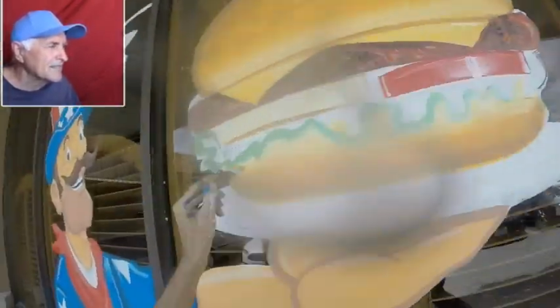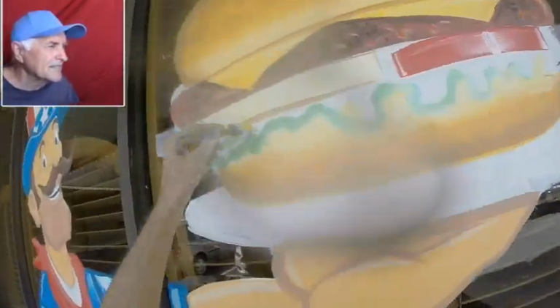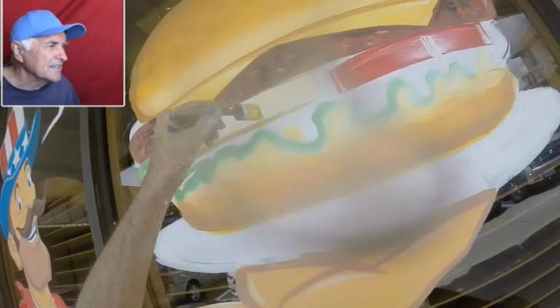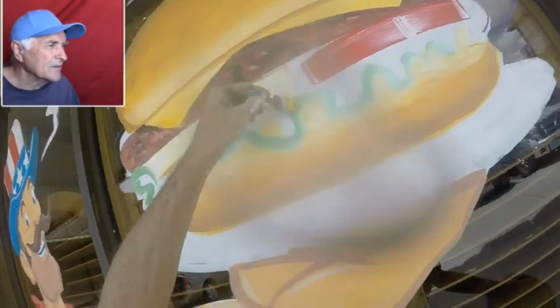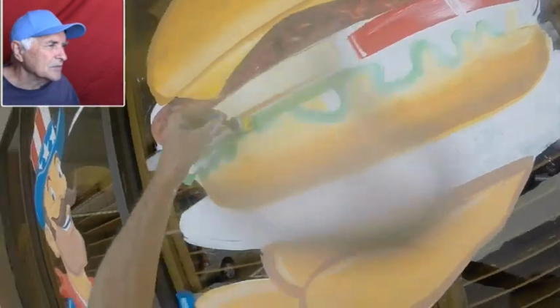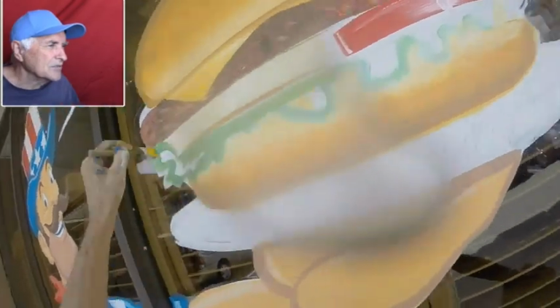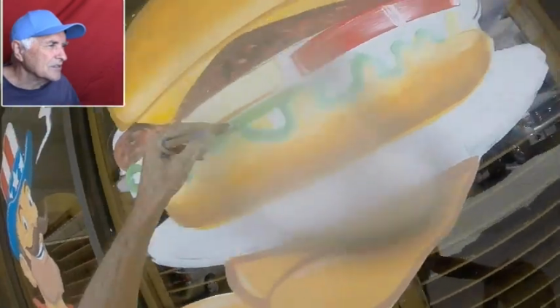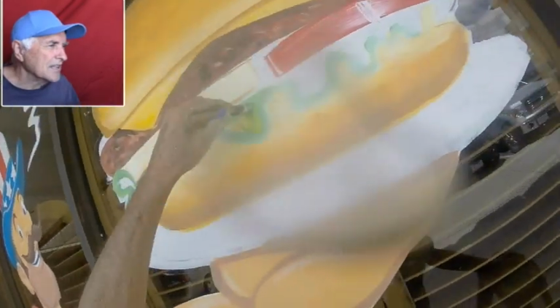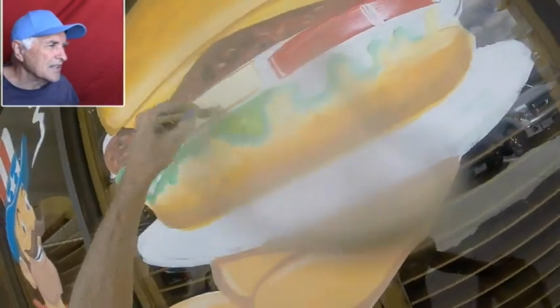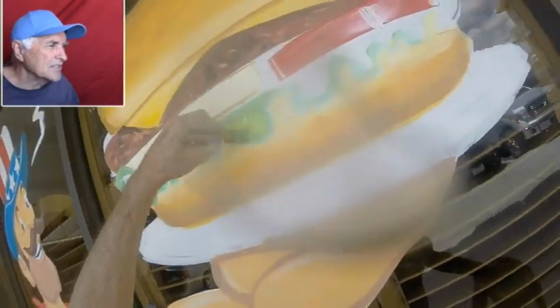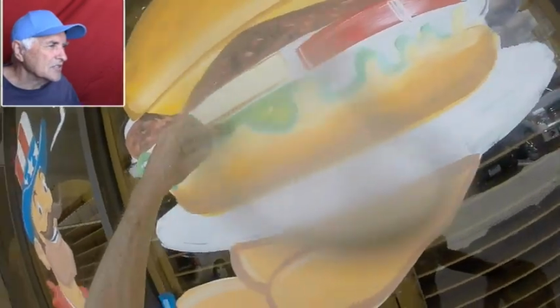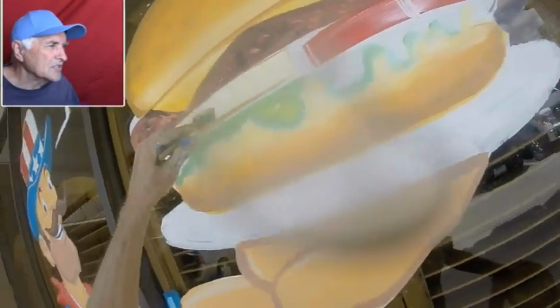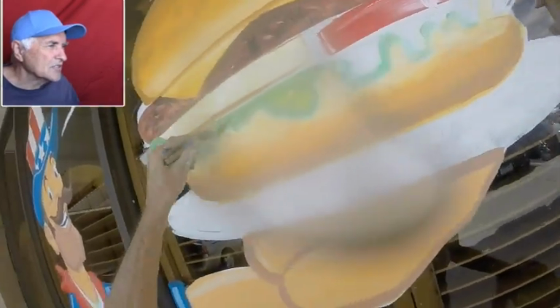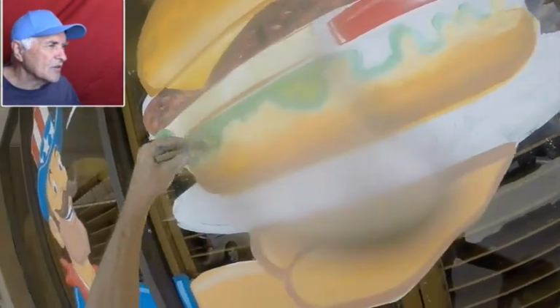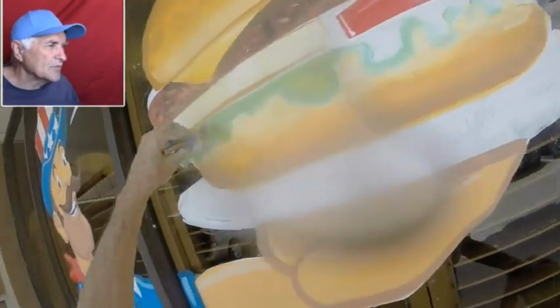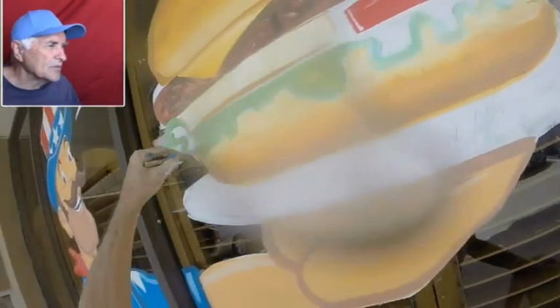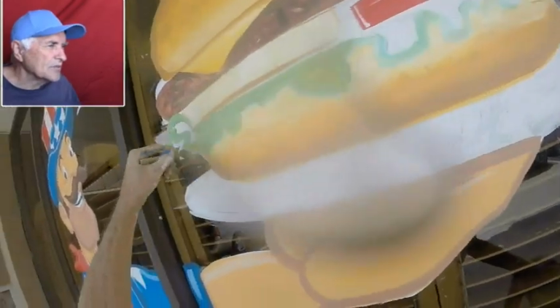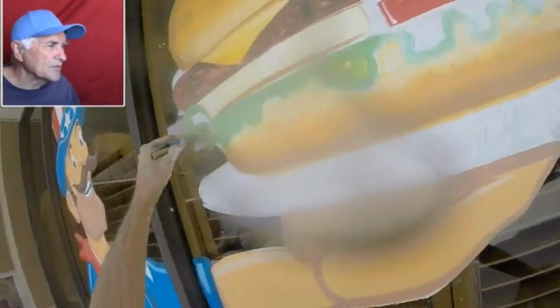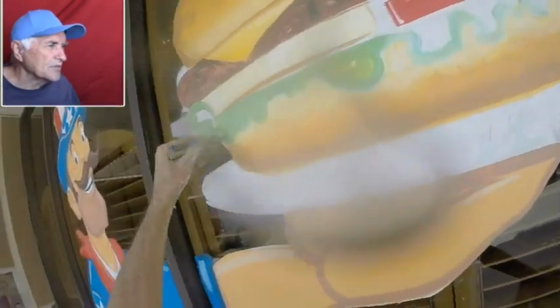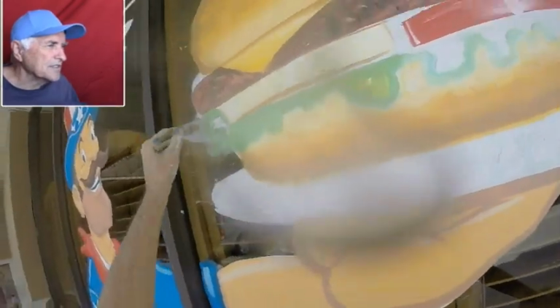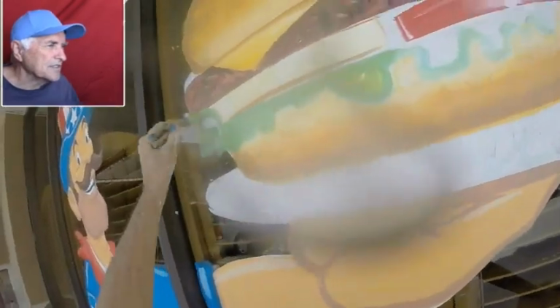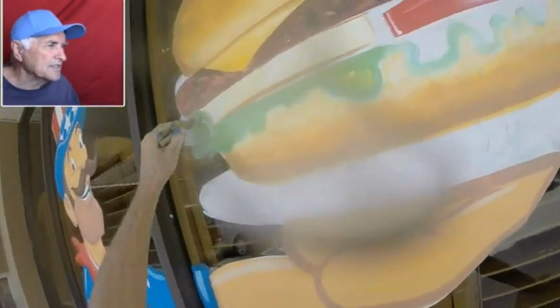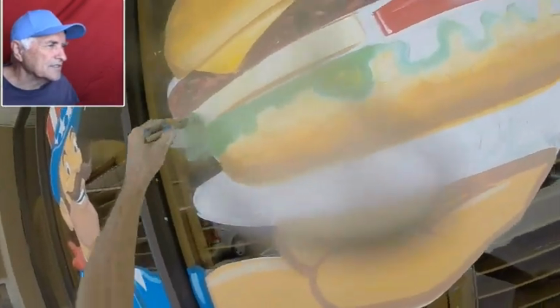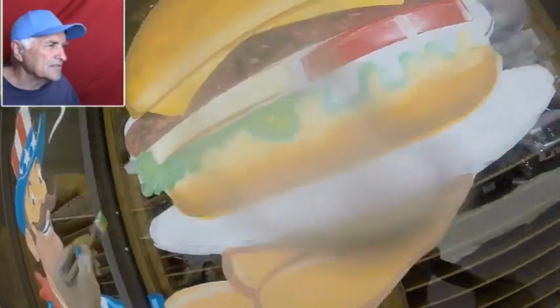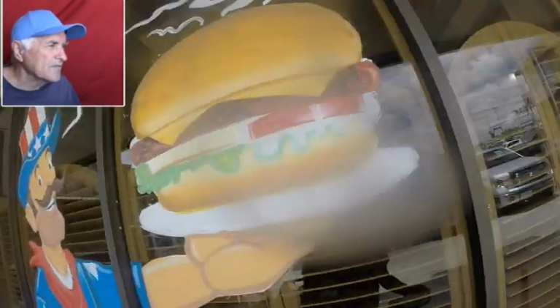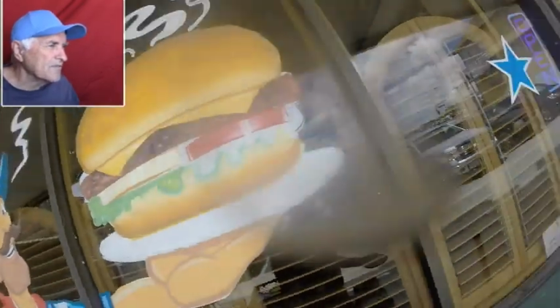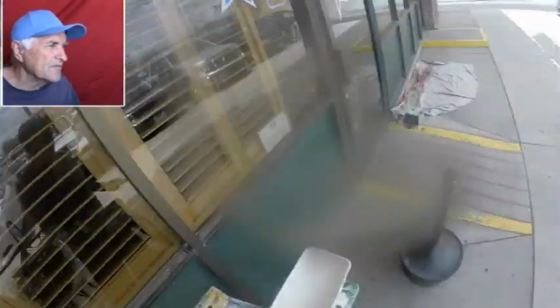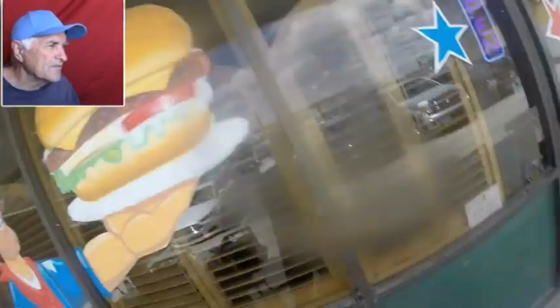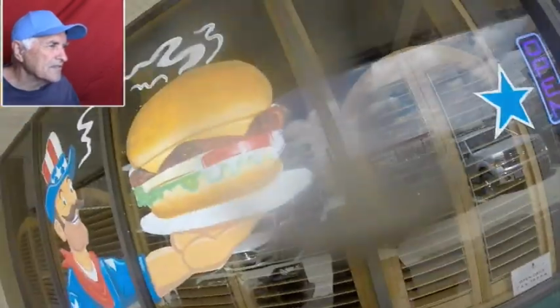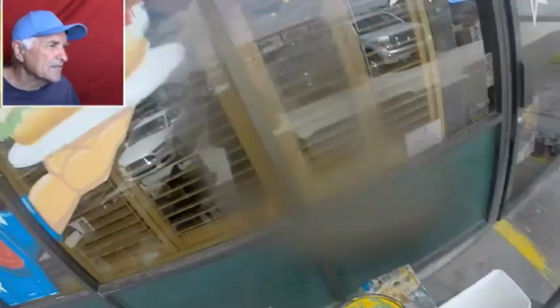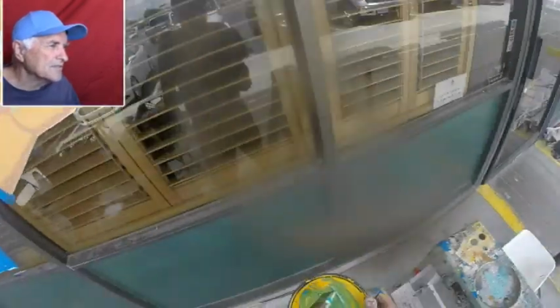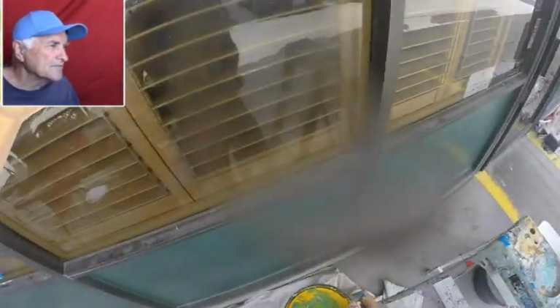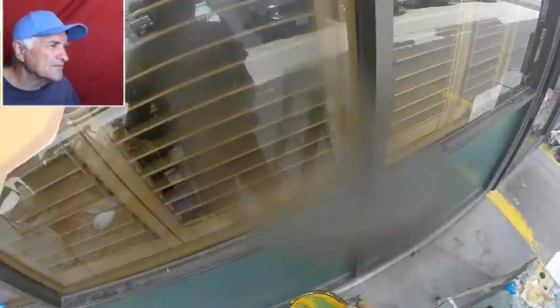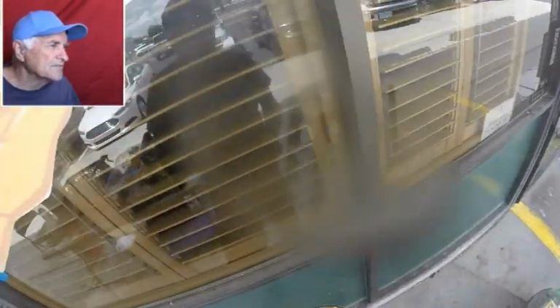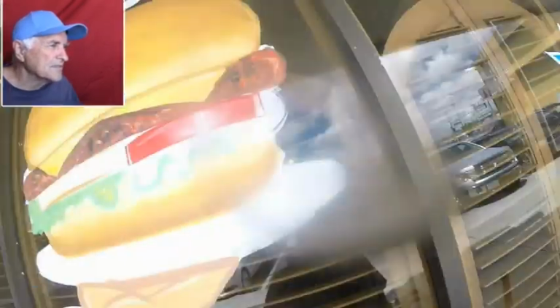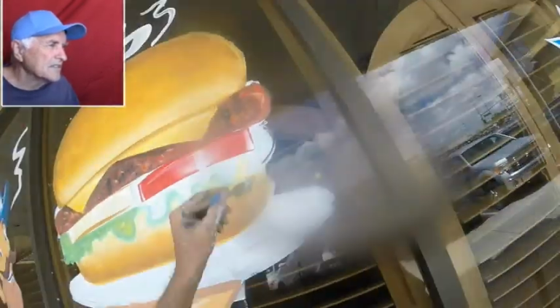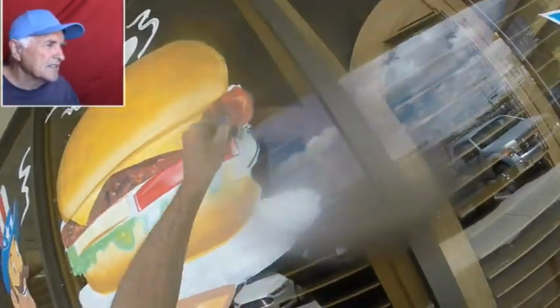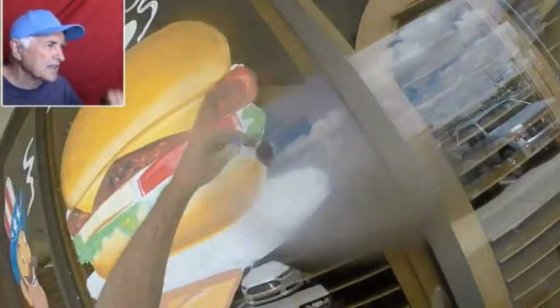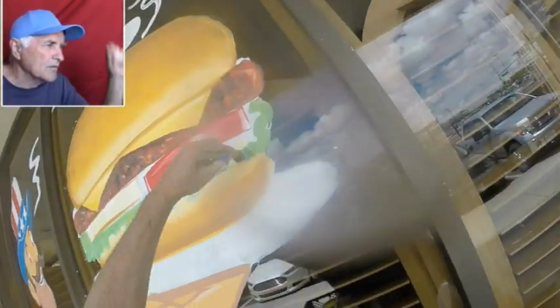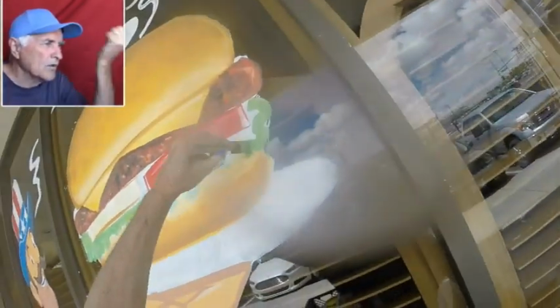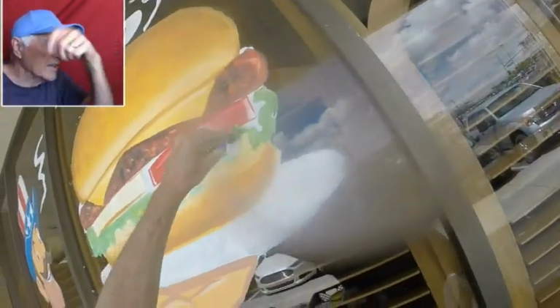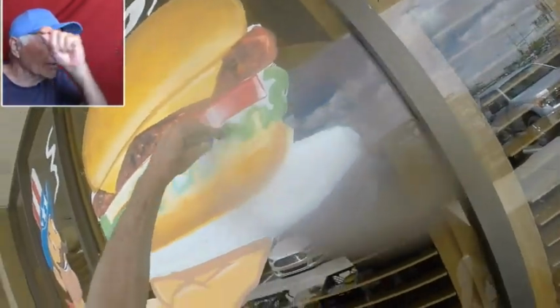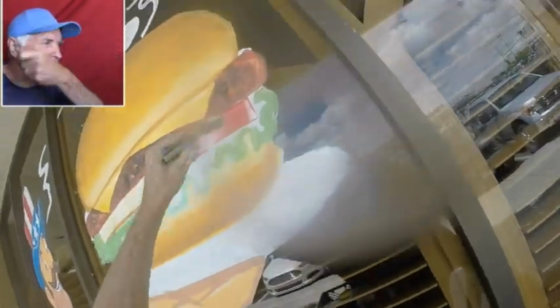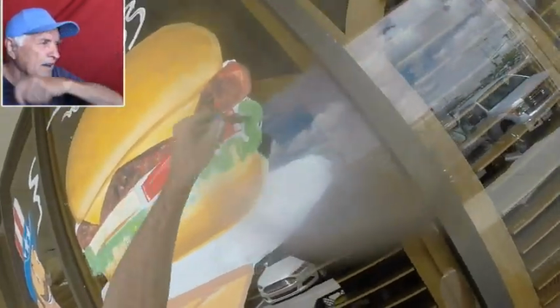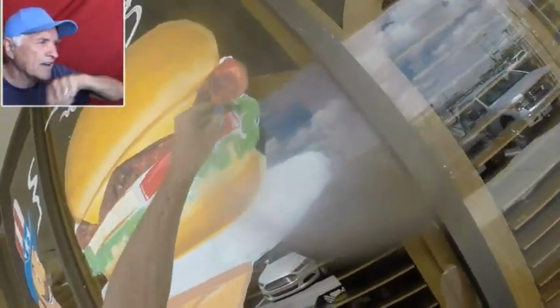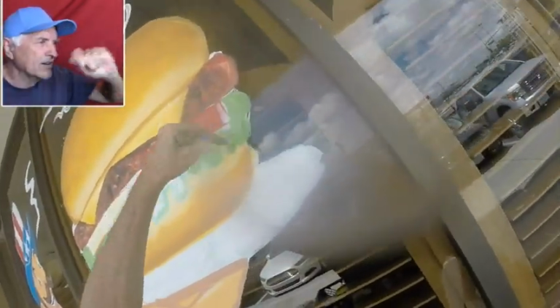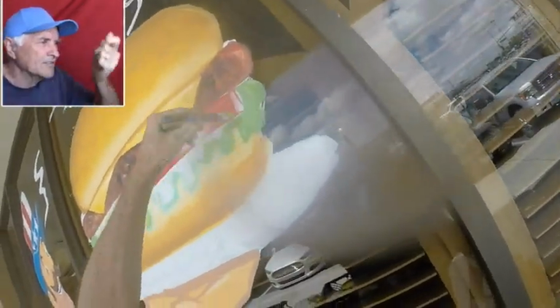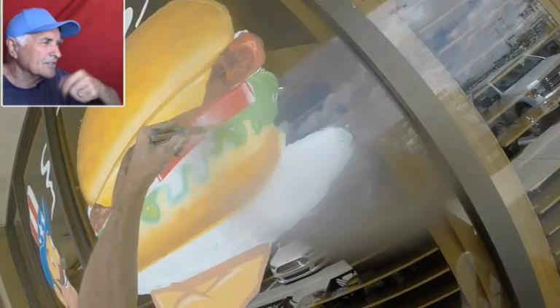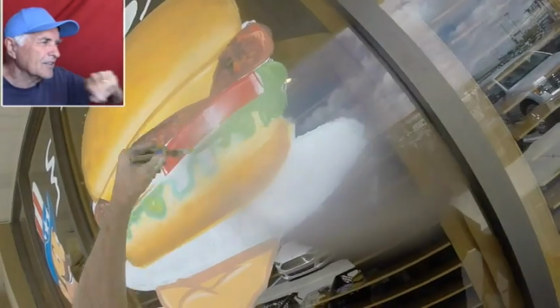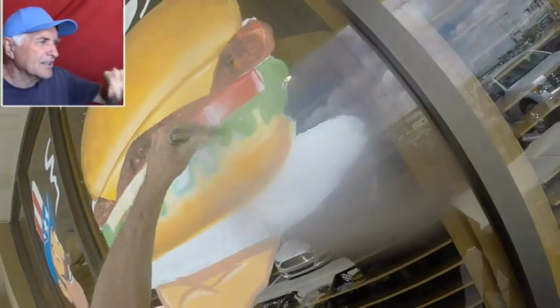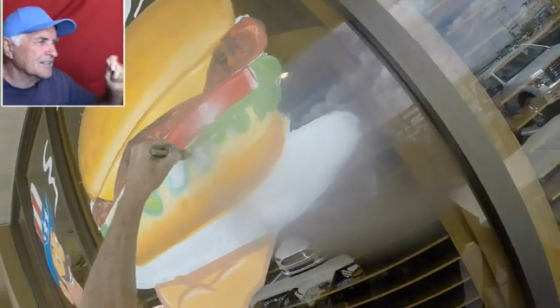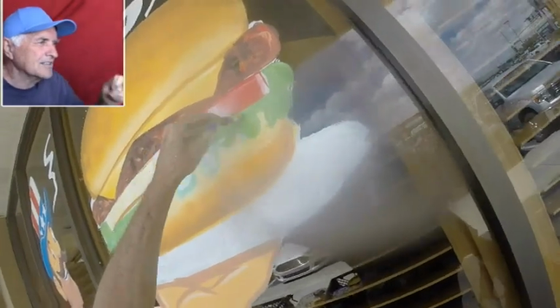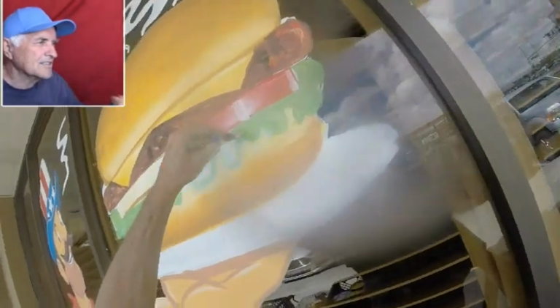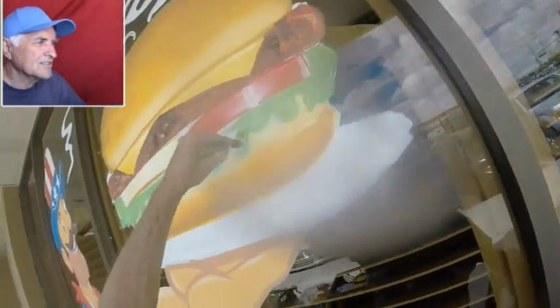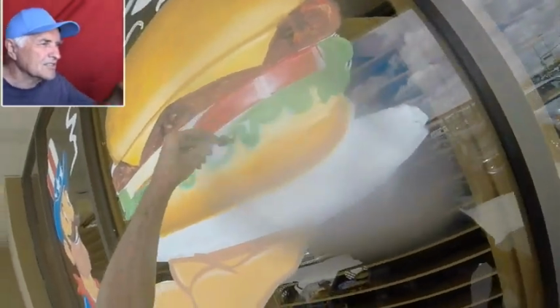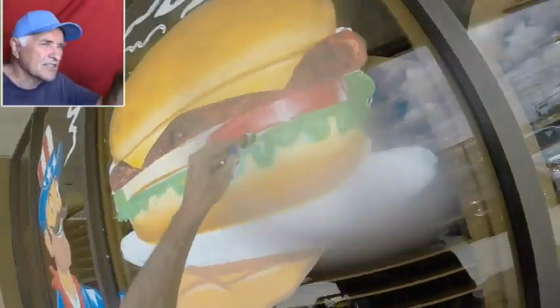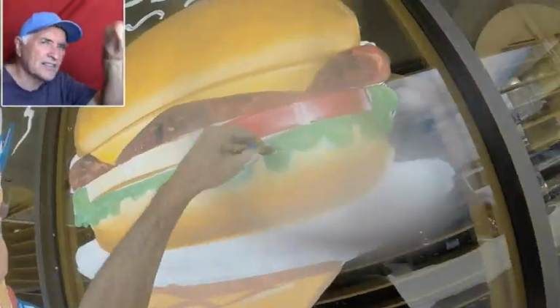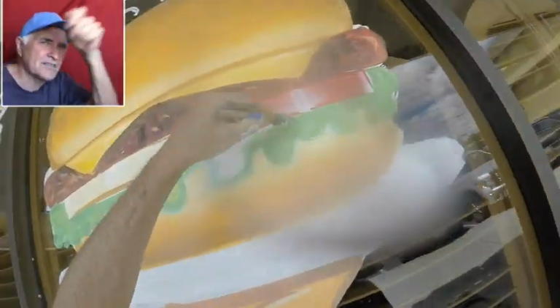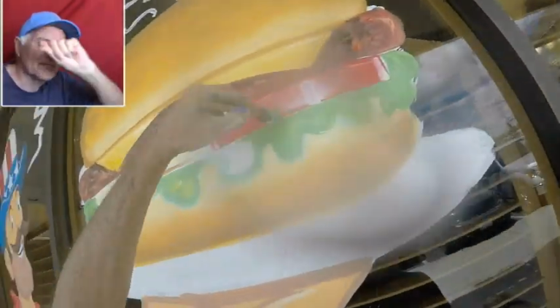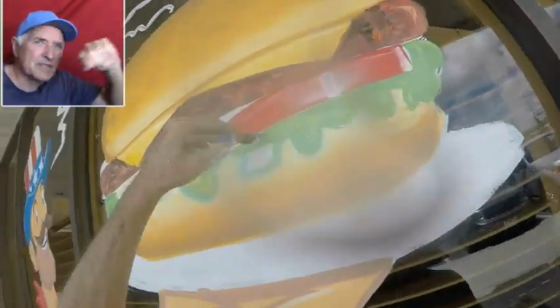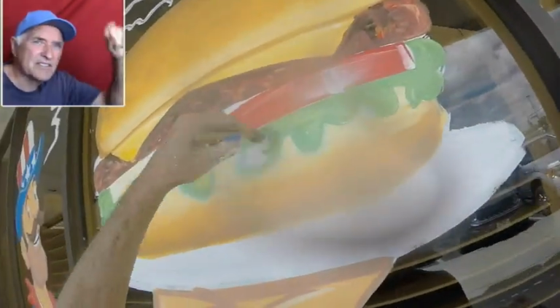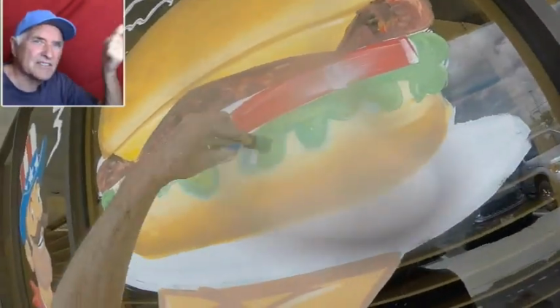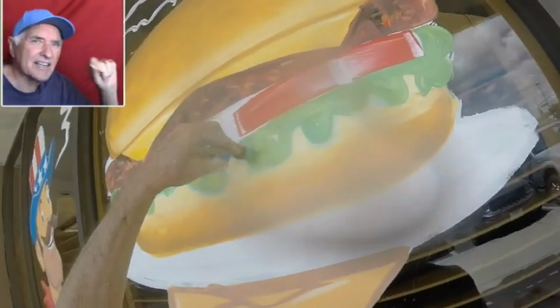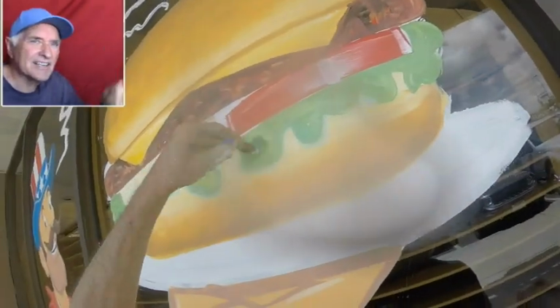Now I'm doing the lettuce. You just go in with the green and kind of wave it around like this — just like a piece of lettuce.